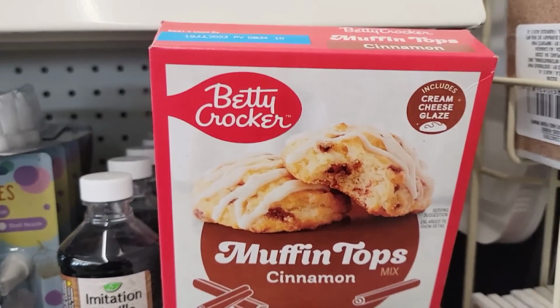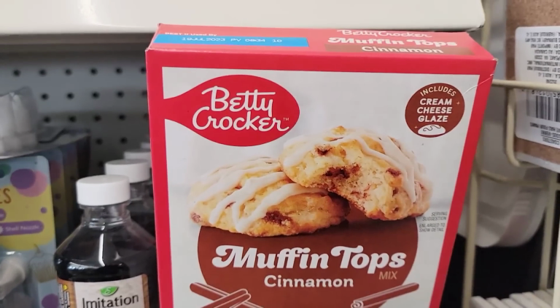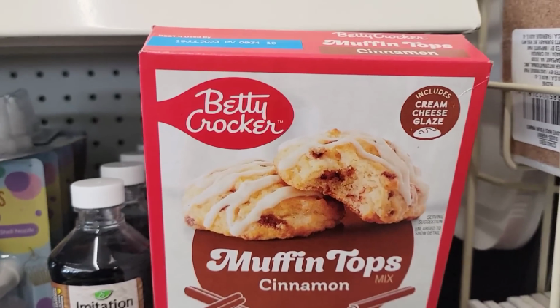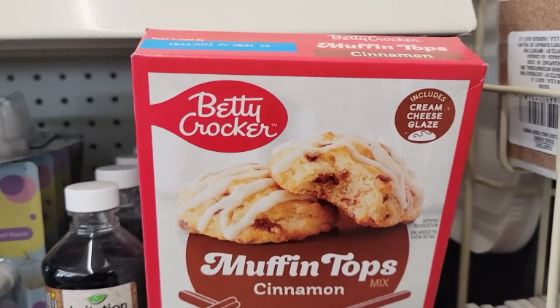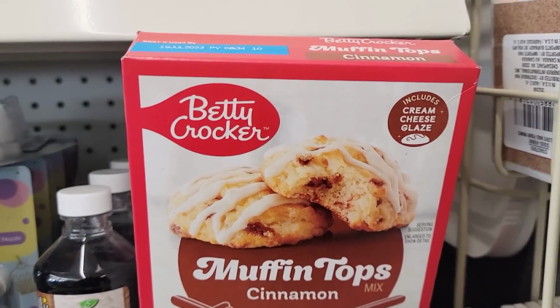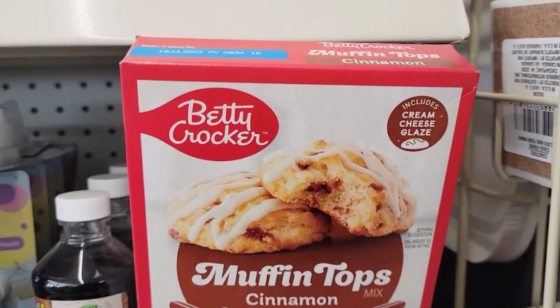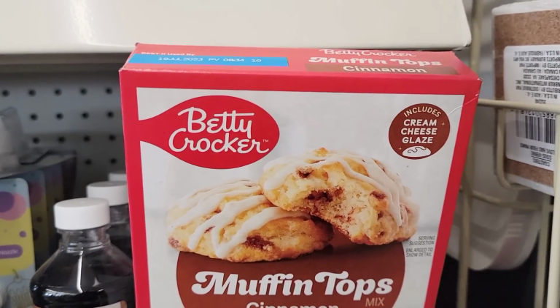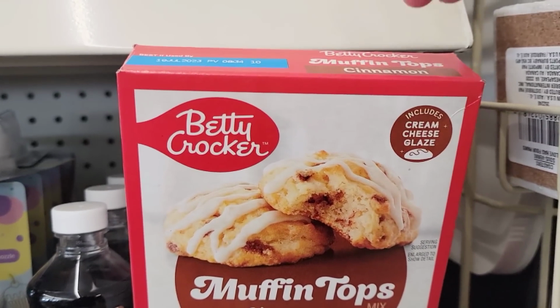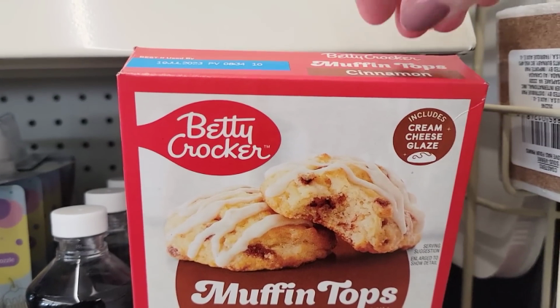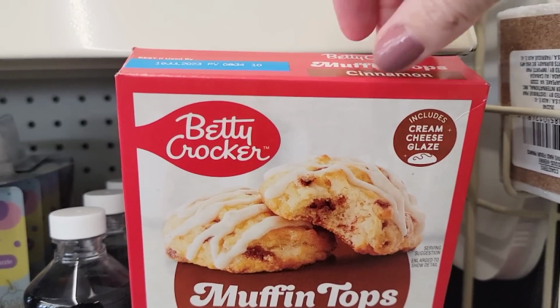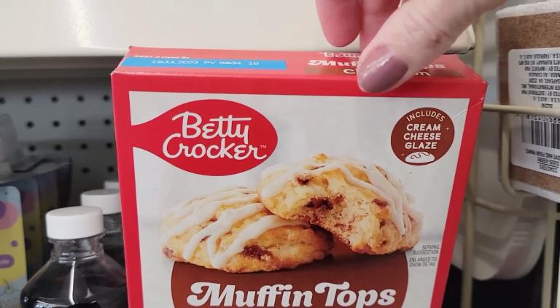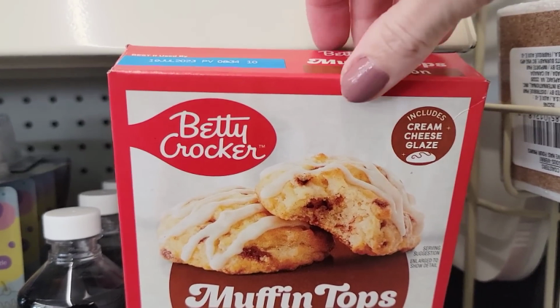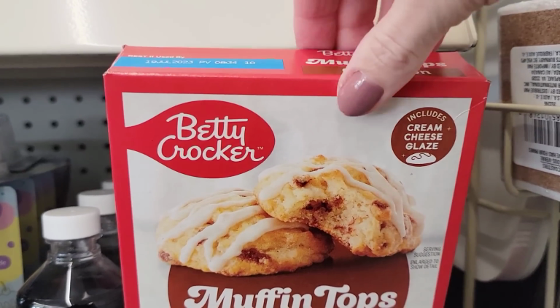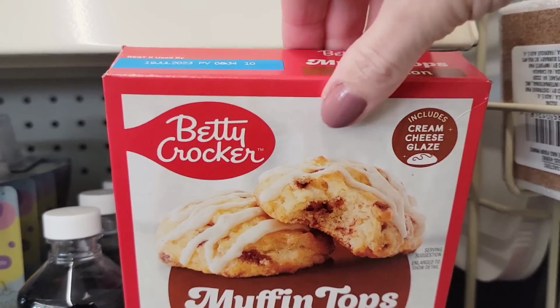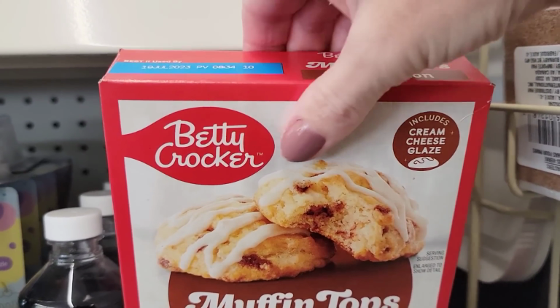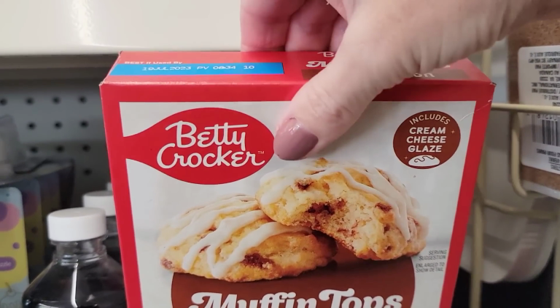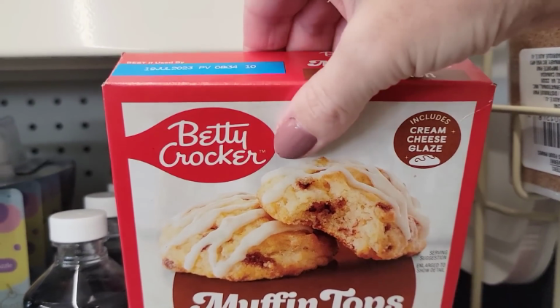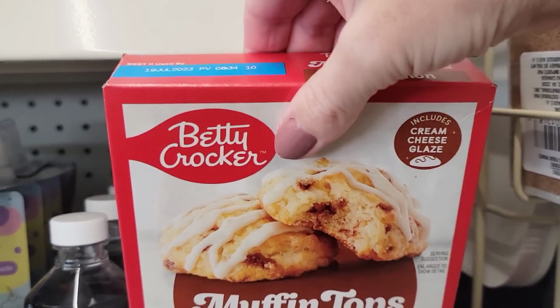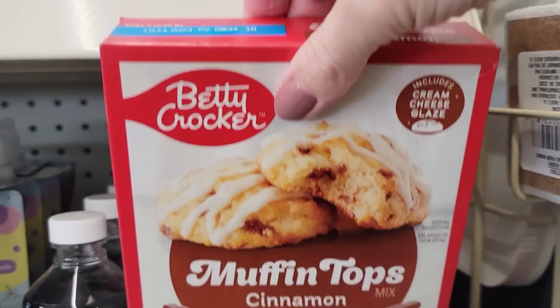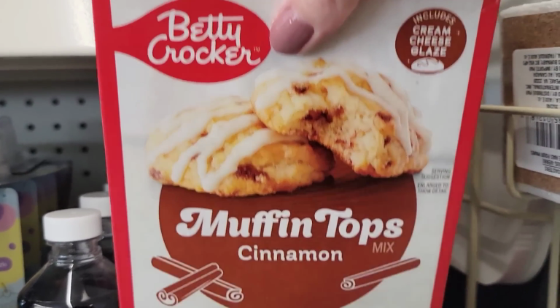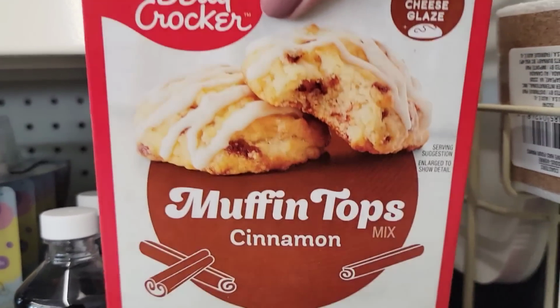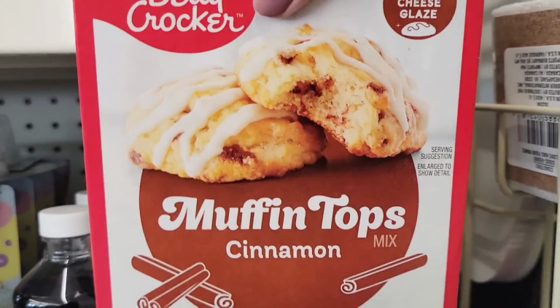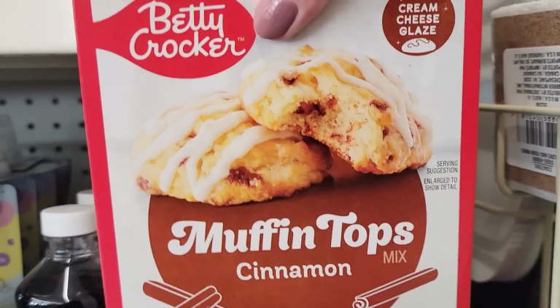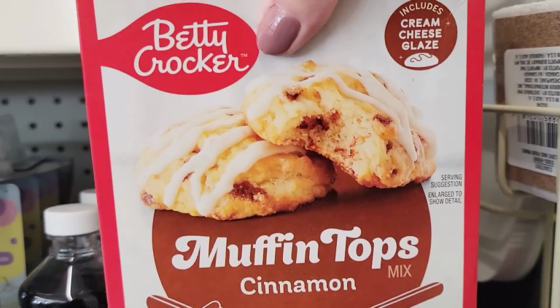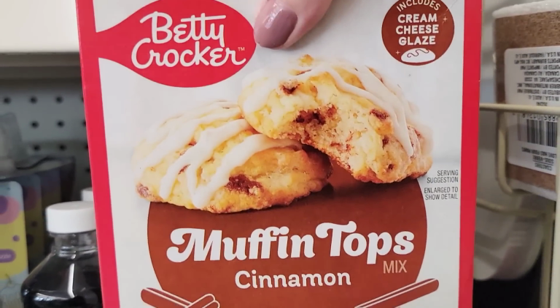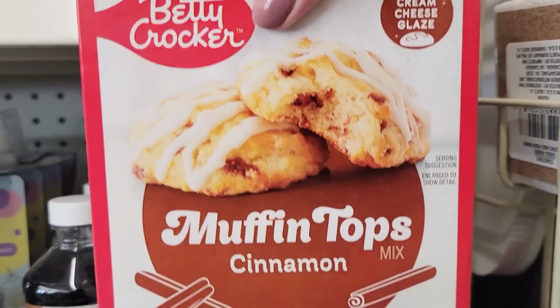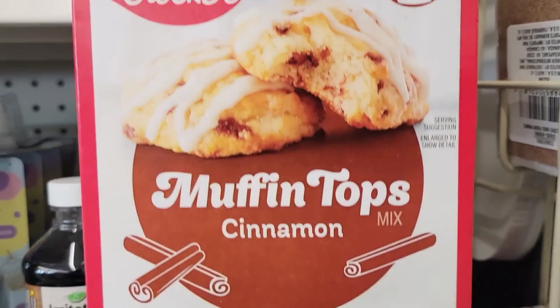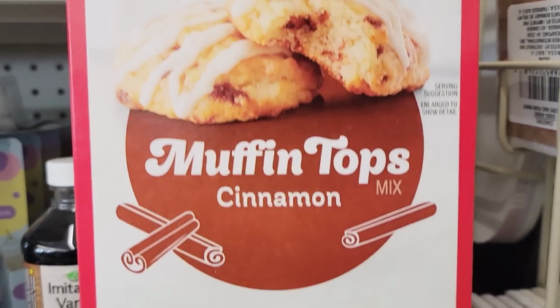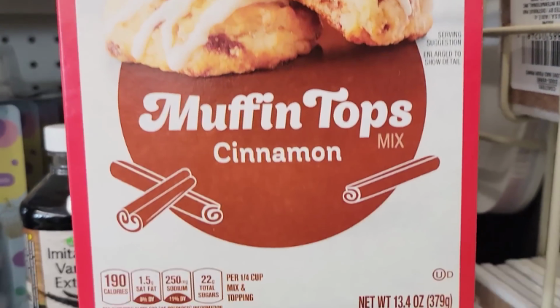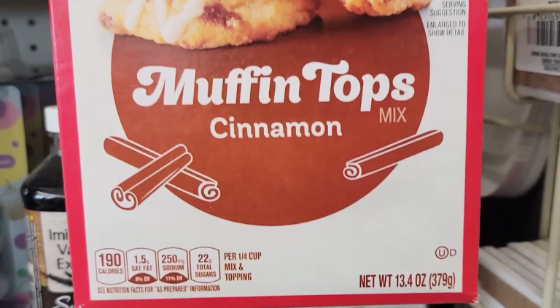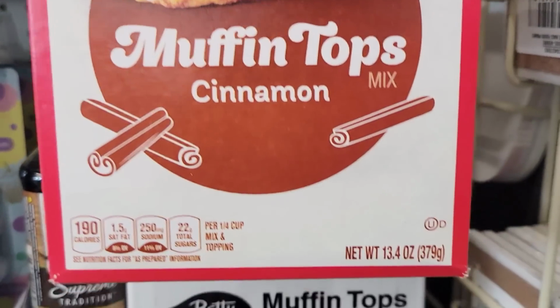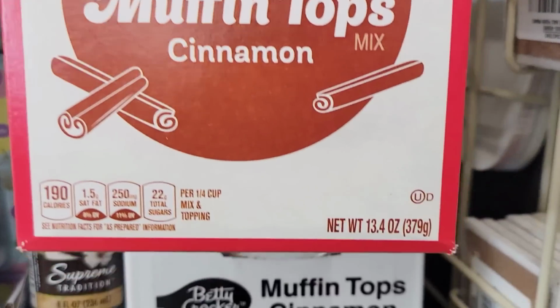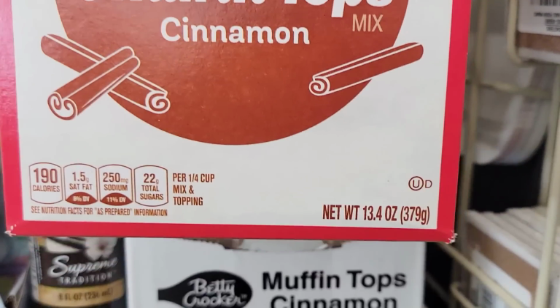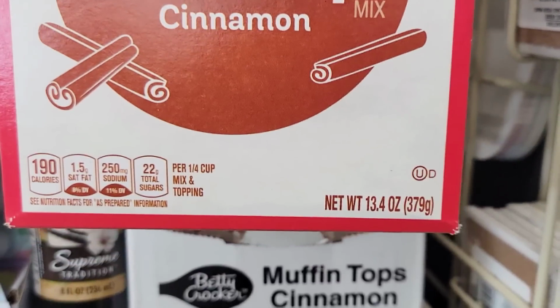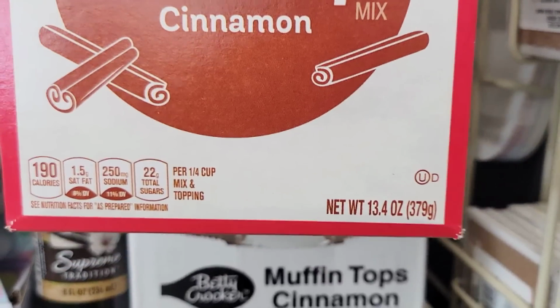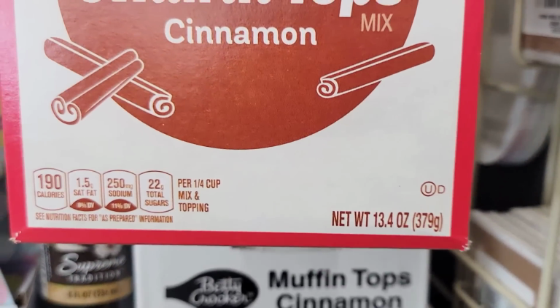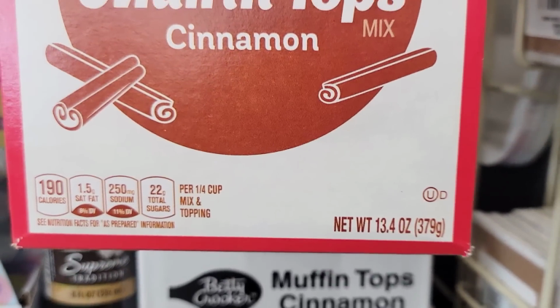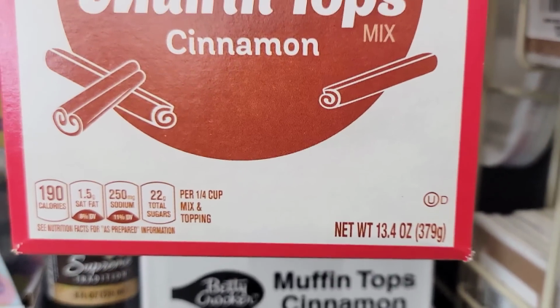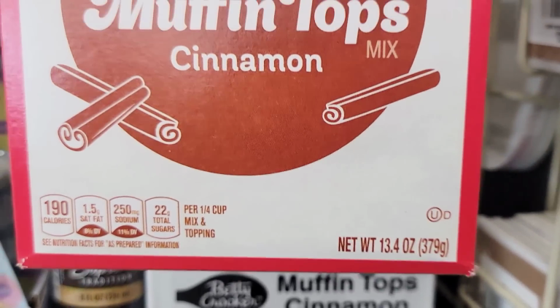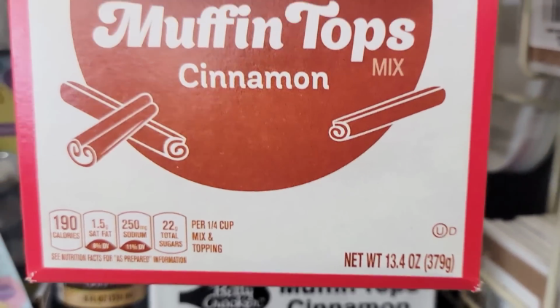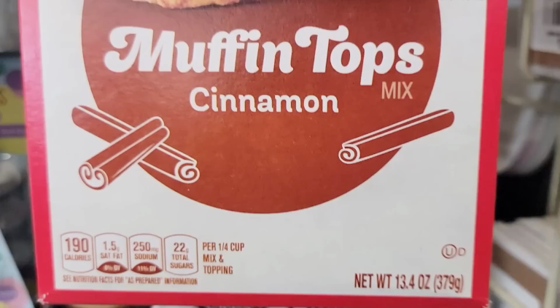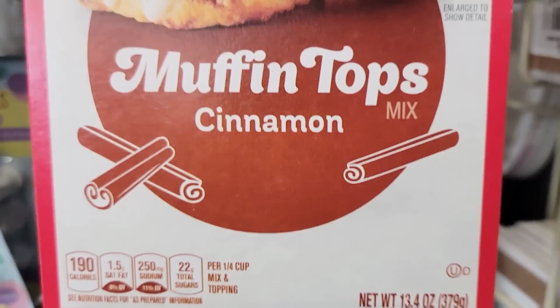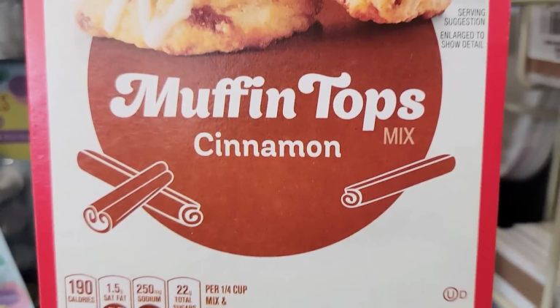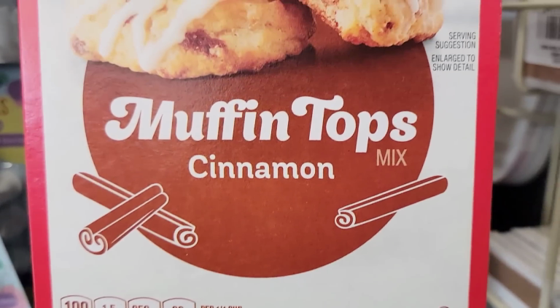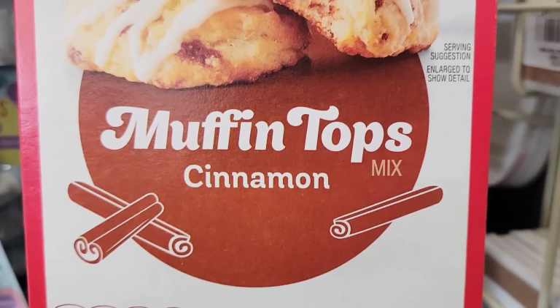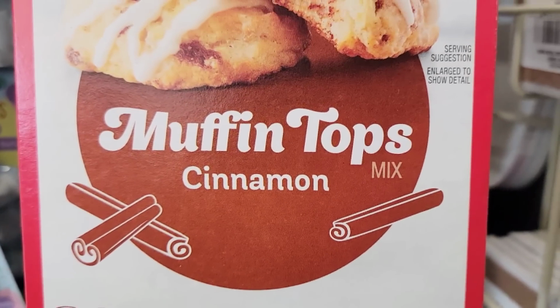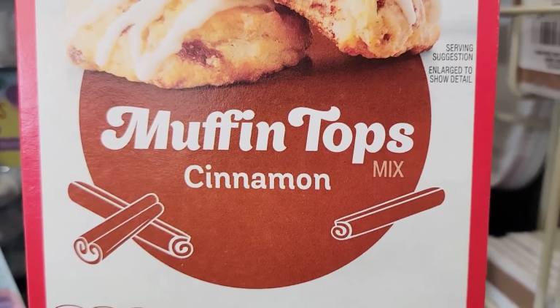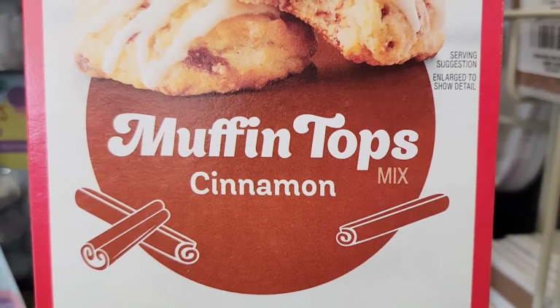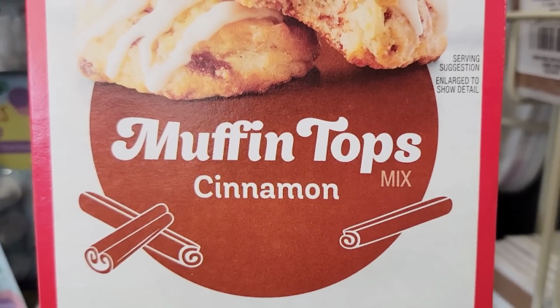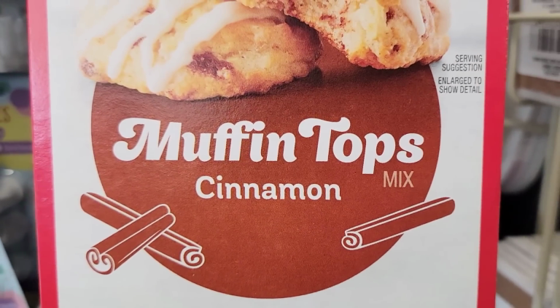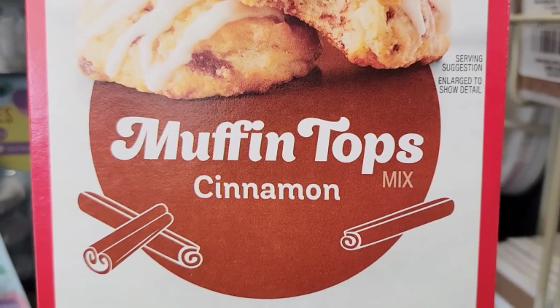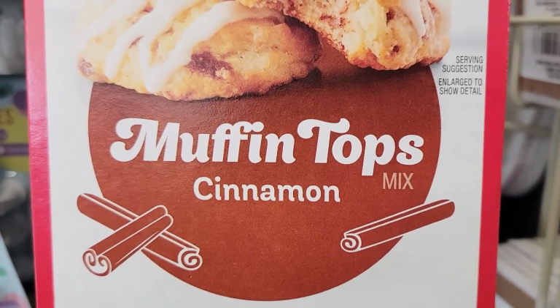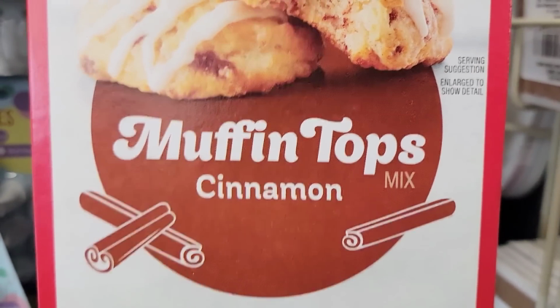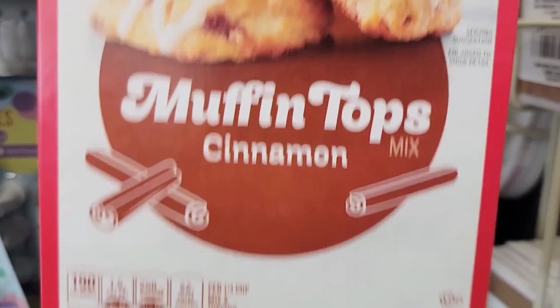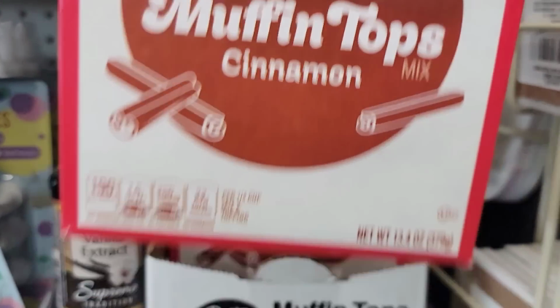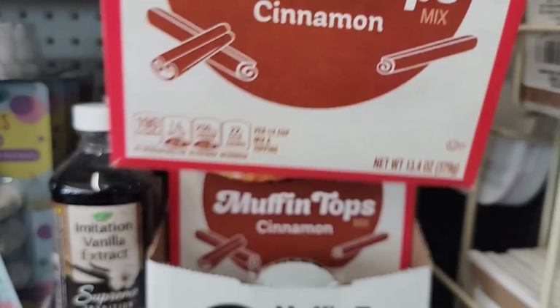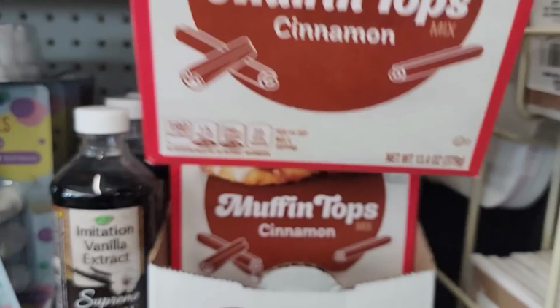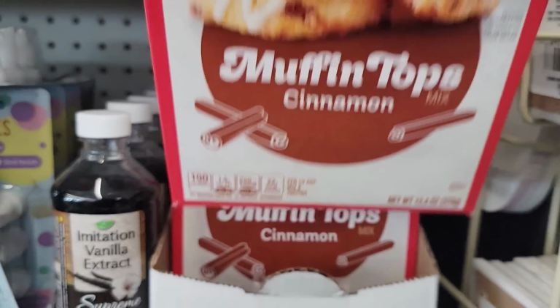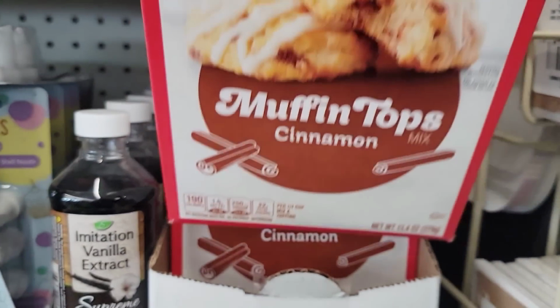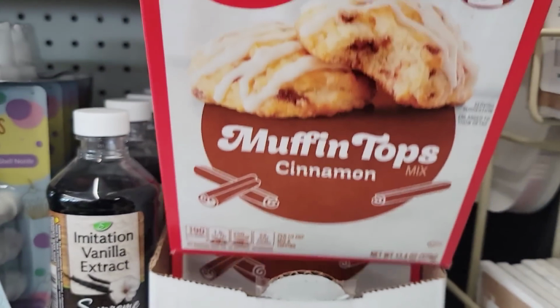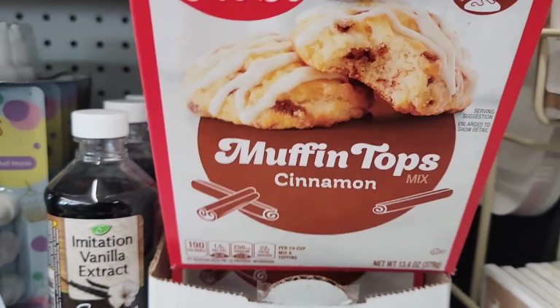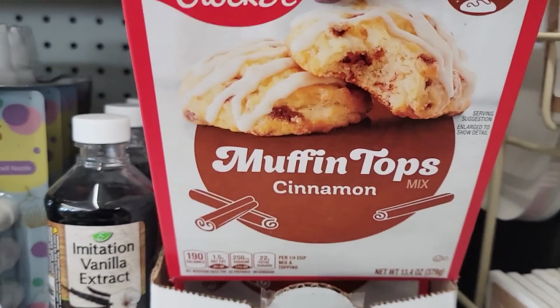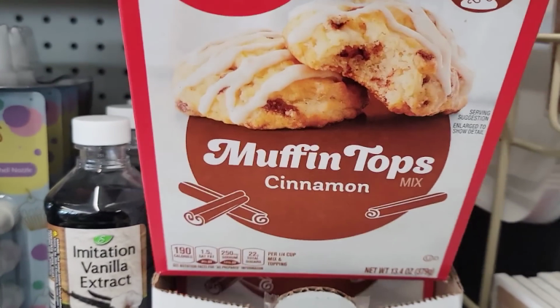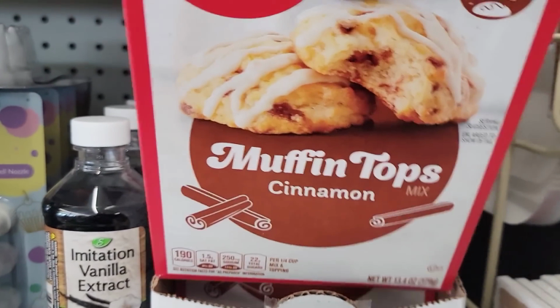Here is a 13.4-ounce box of muffin top cinnamon mix by Betty Crocker.